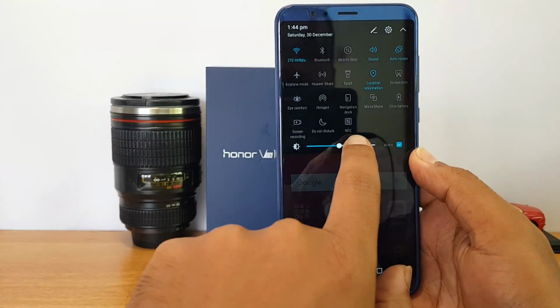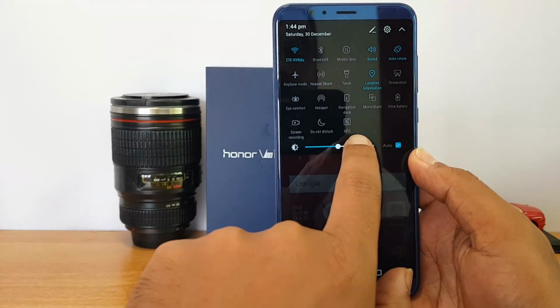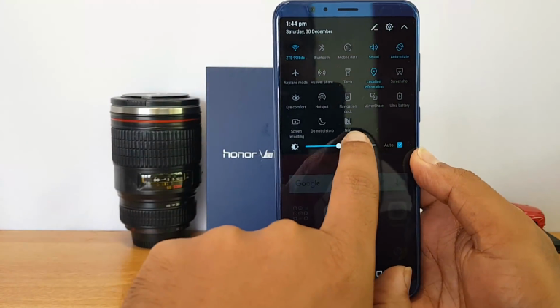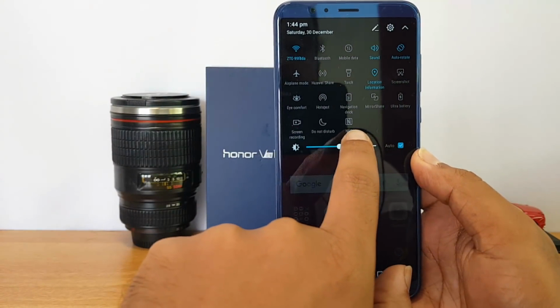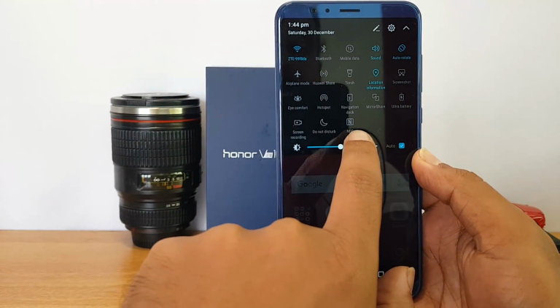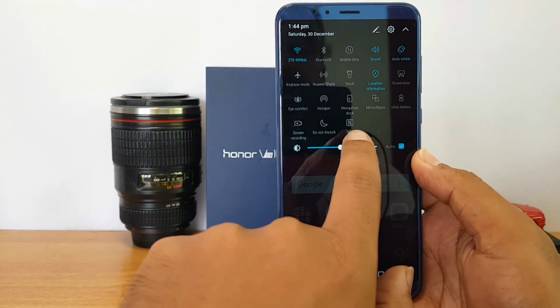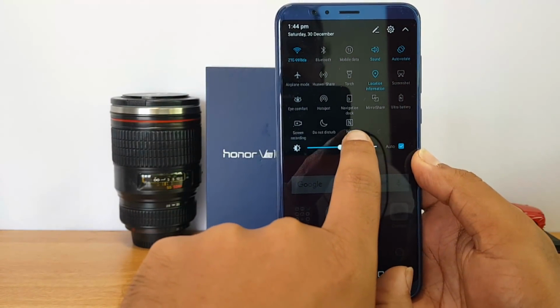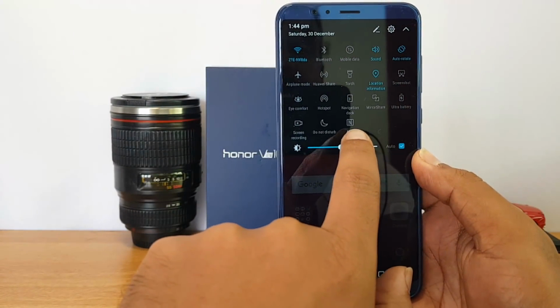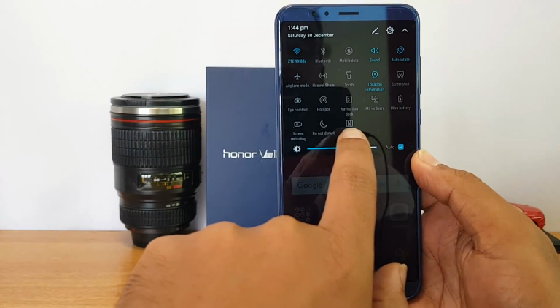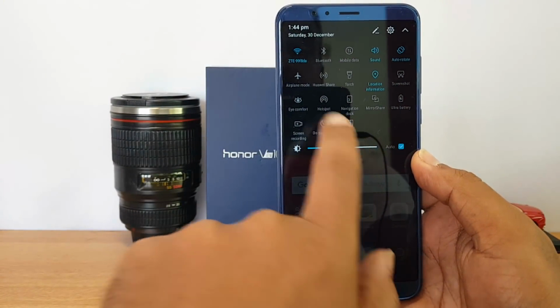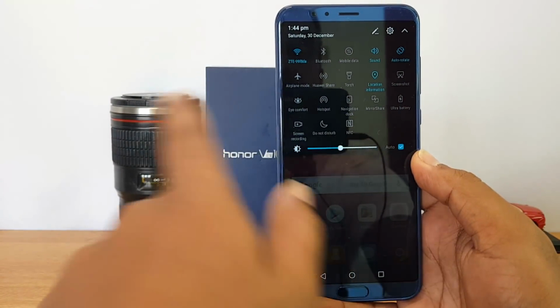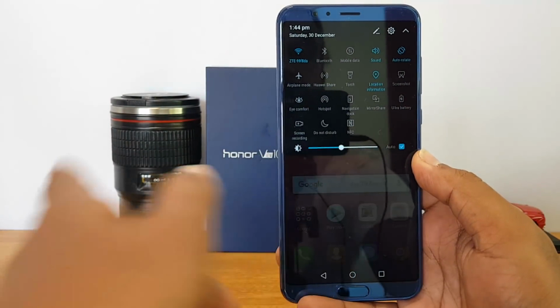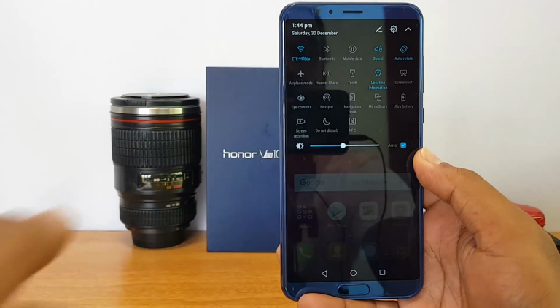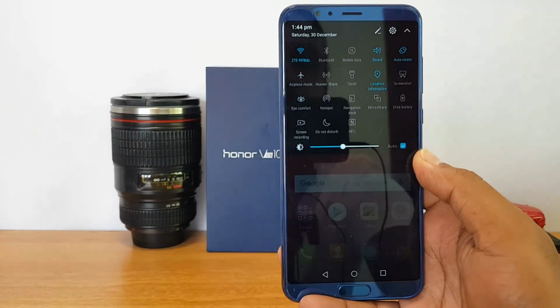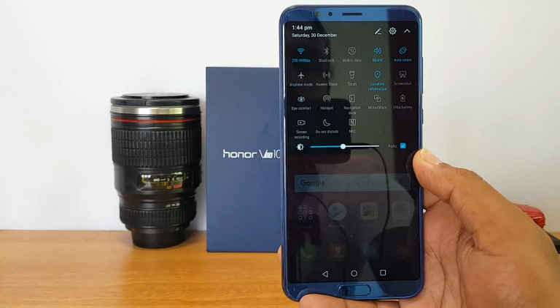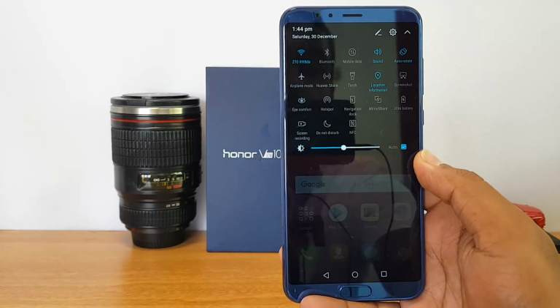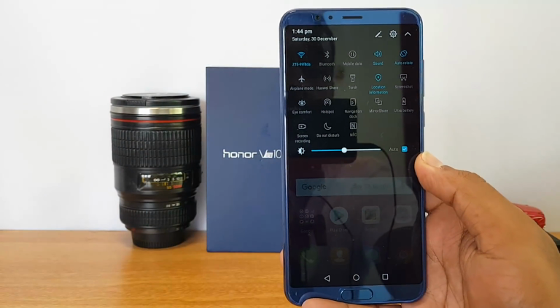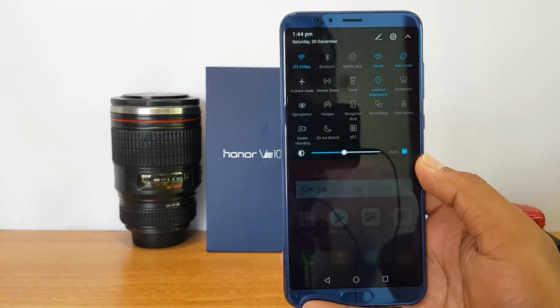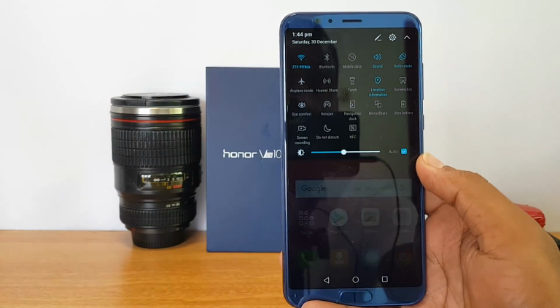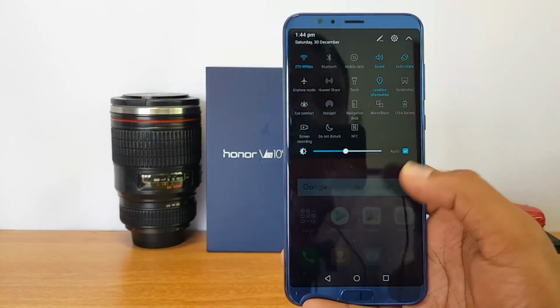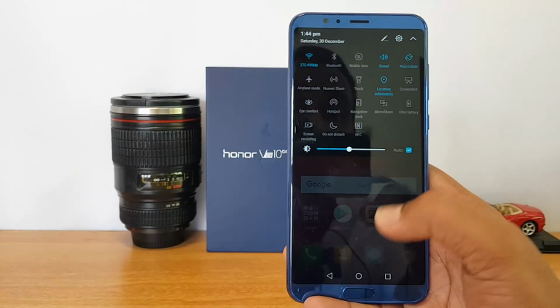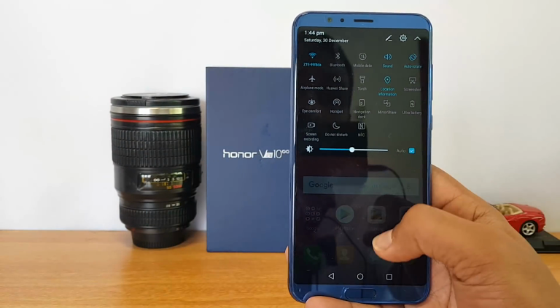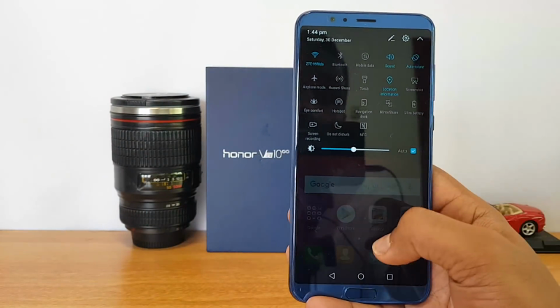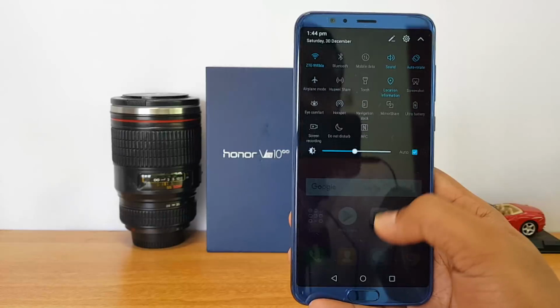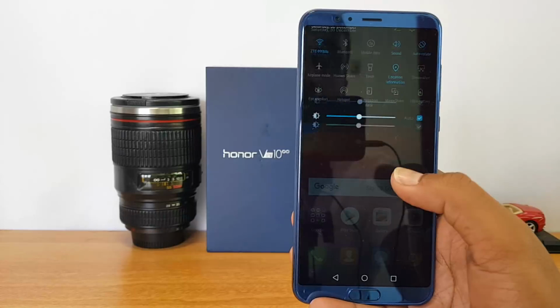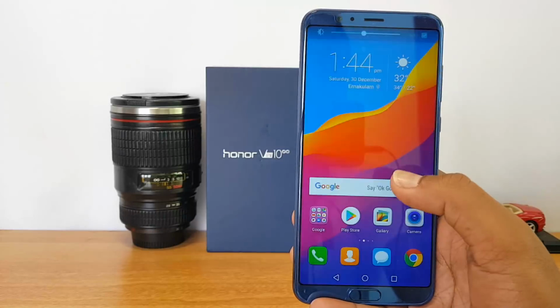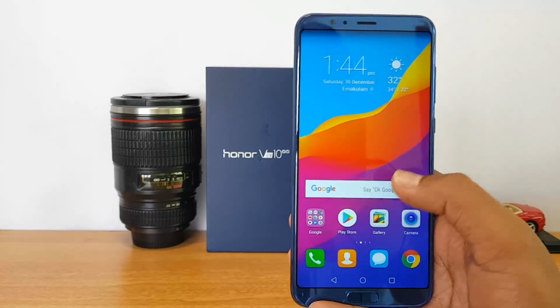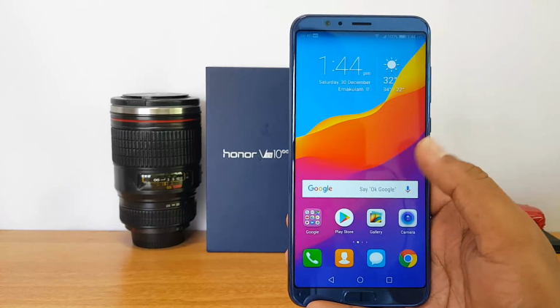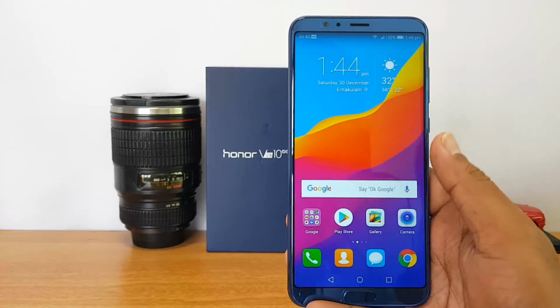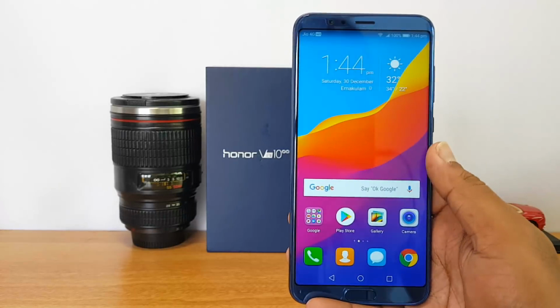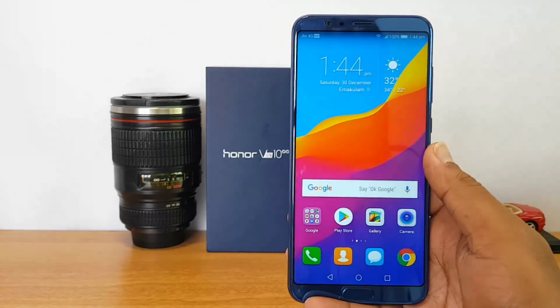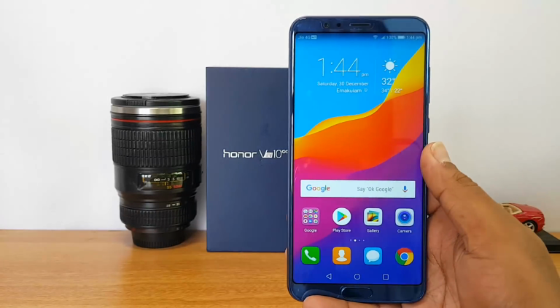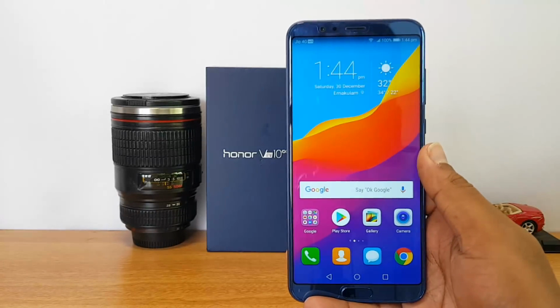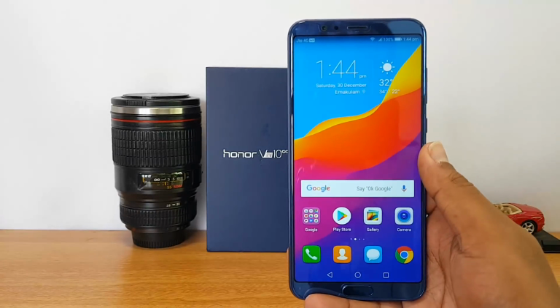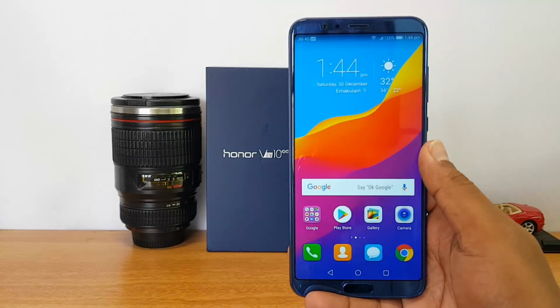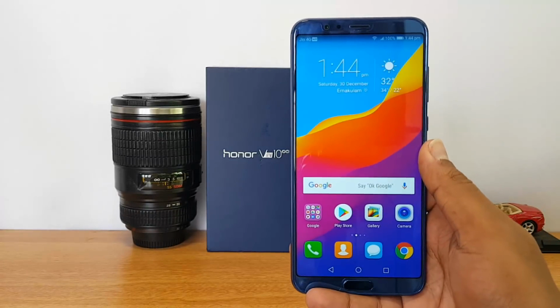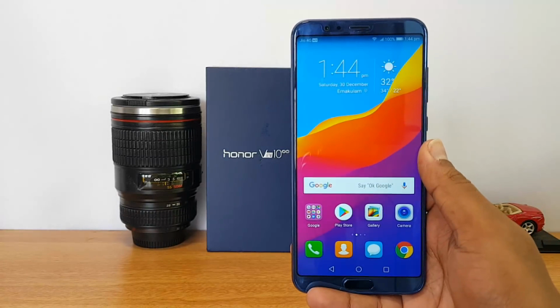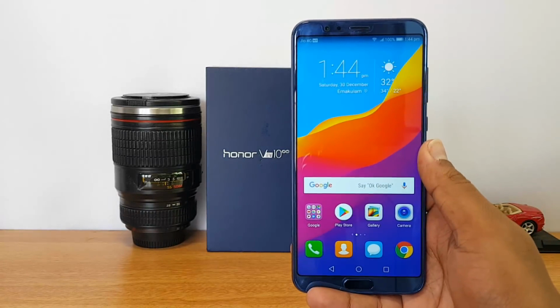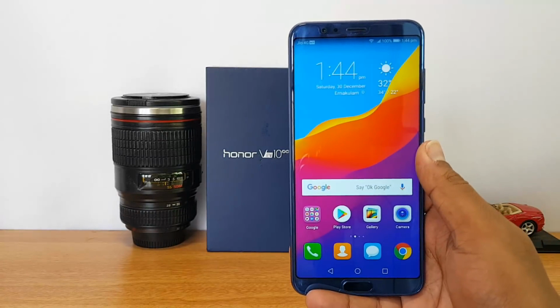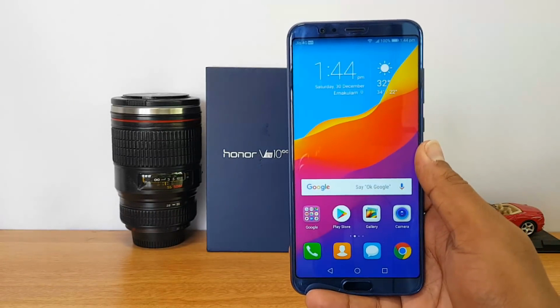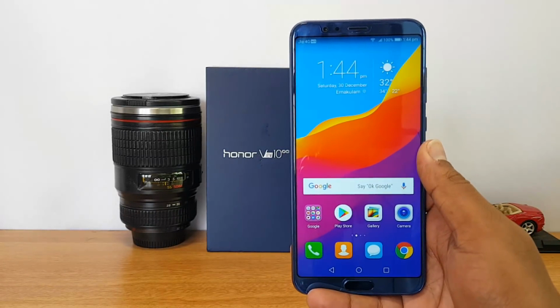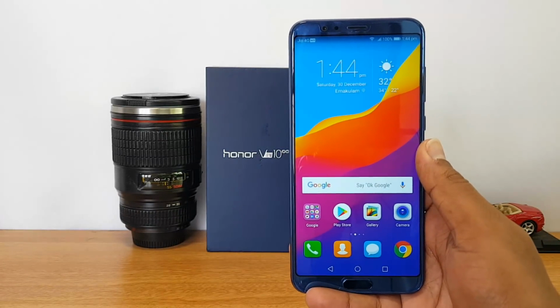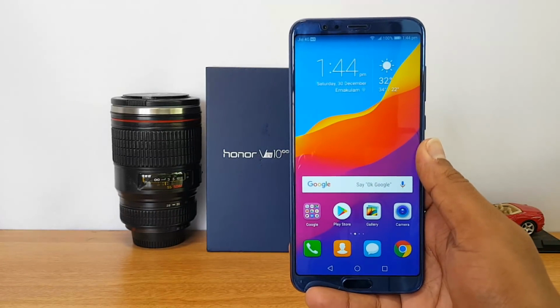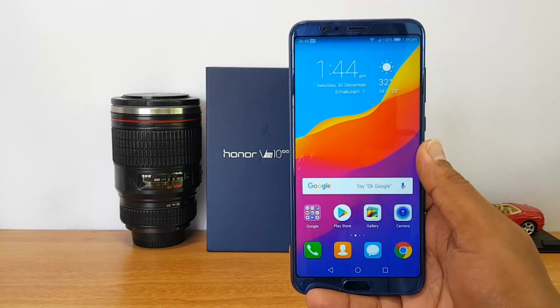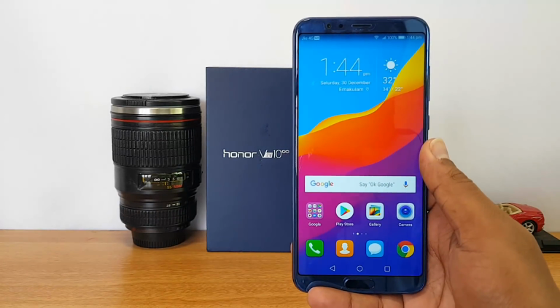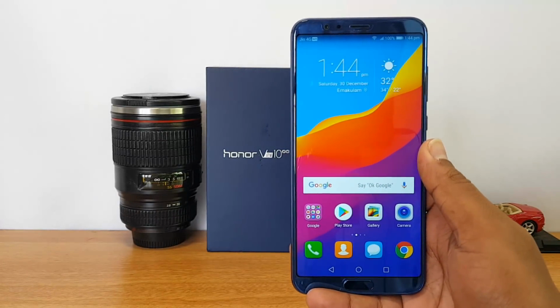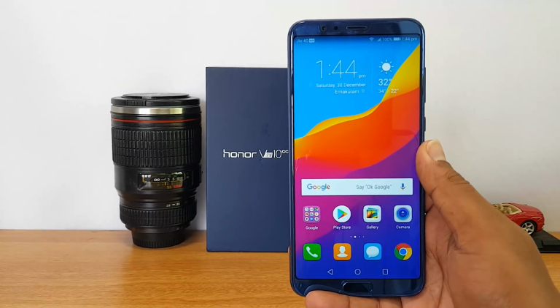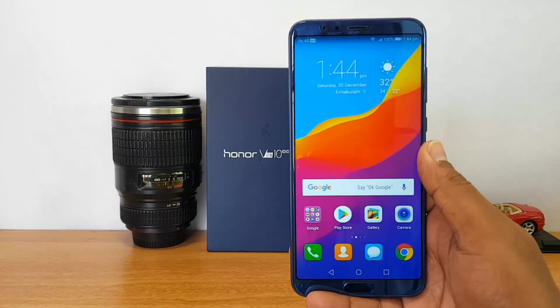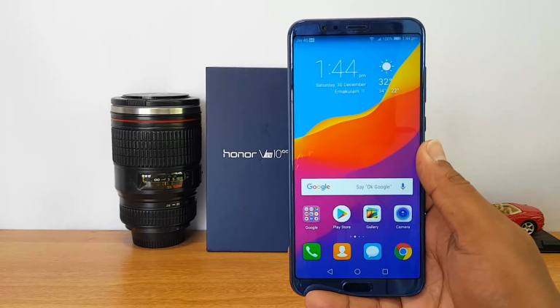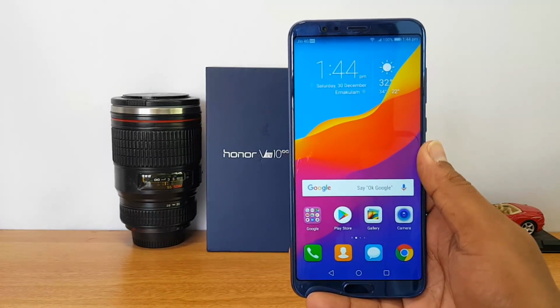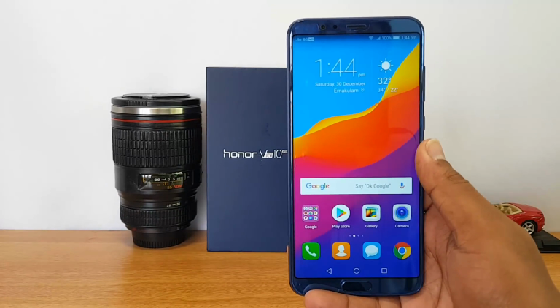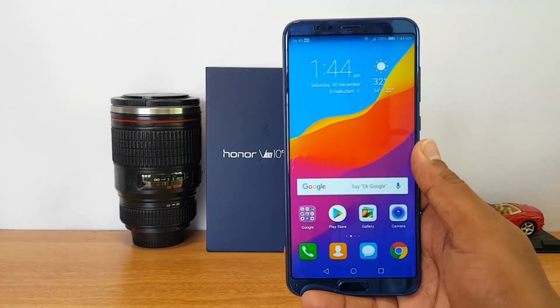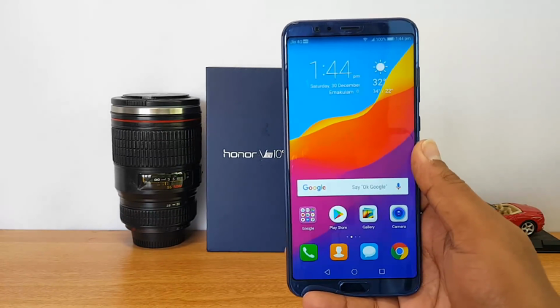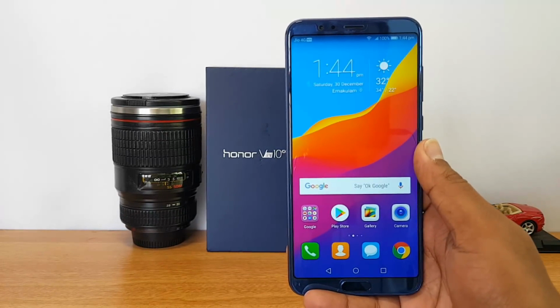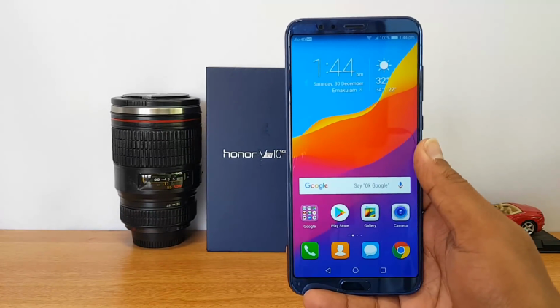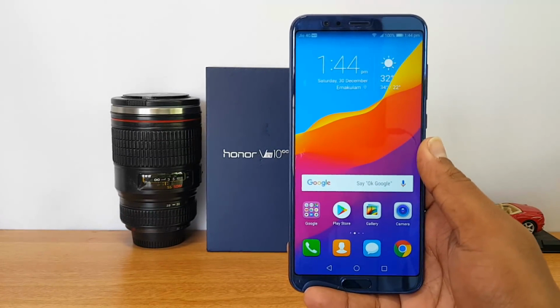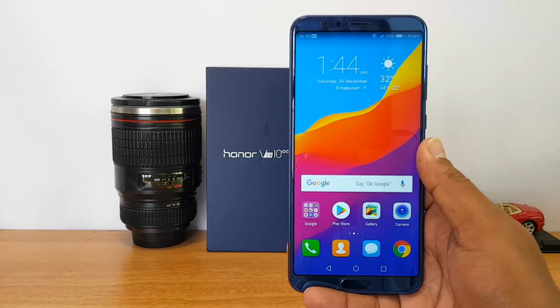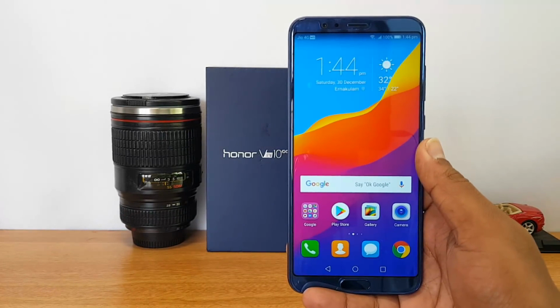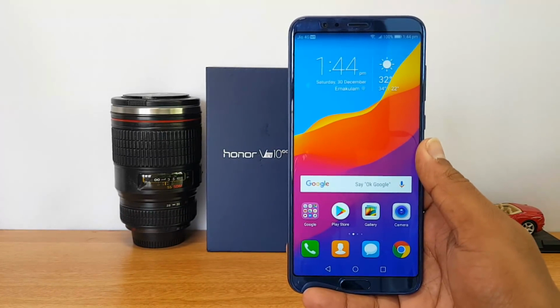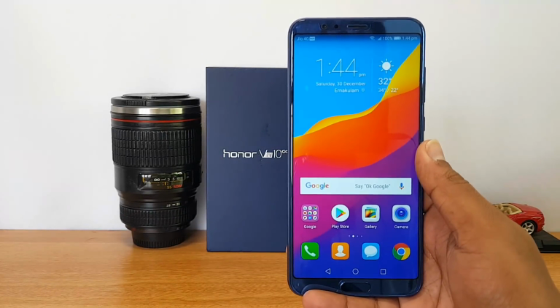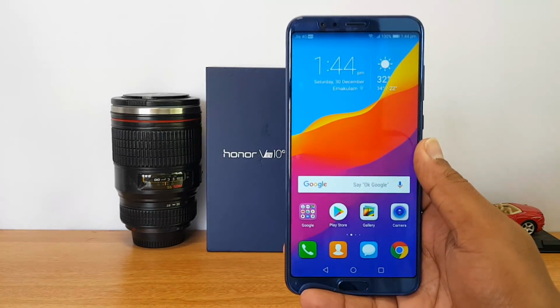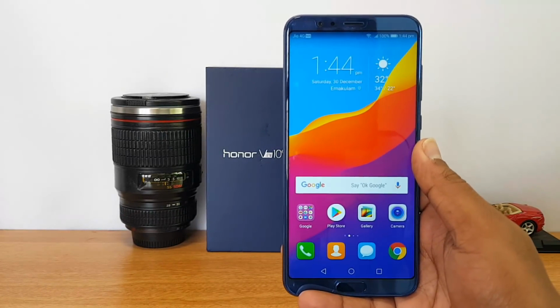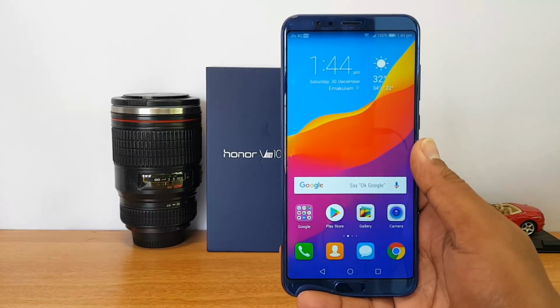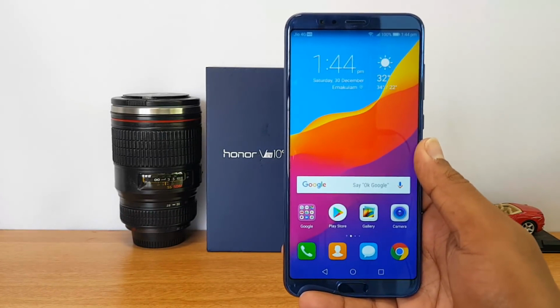As mentioned earlier, the device comes with NFC out of the box. You can see the NFC option available in settings. So if you want to use contactless payments or other NFC features, this device has full NFC support.